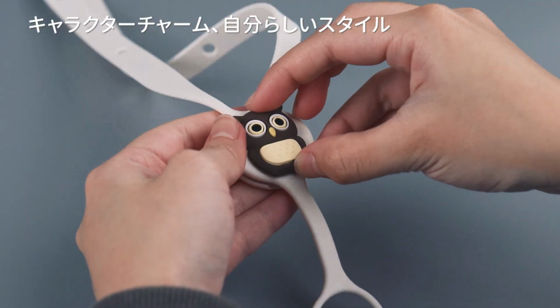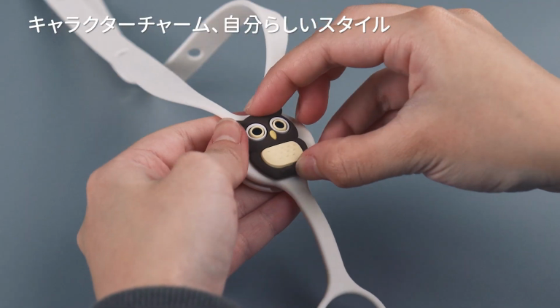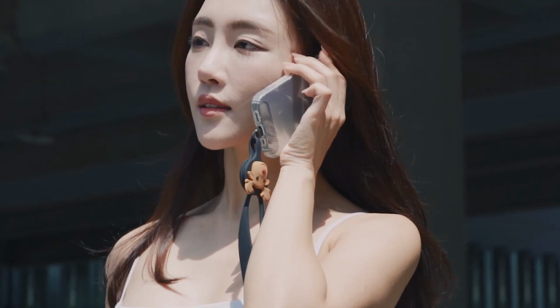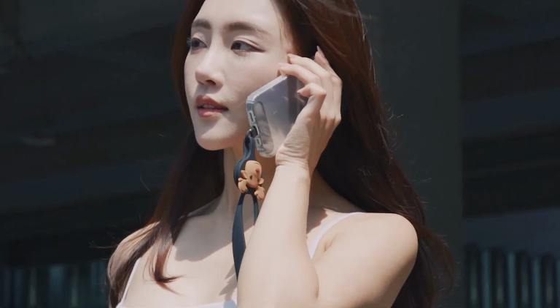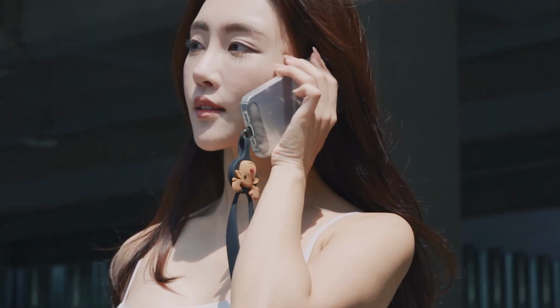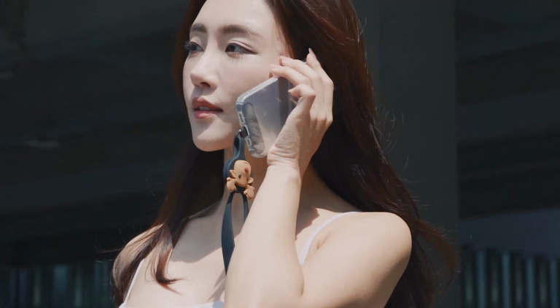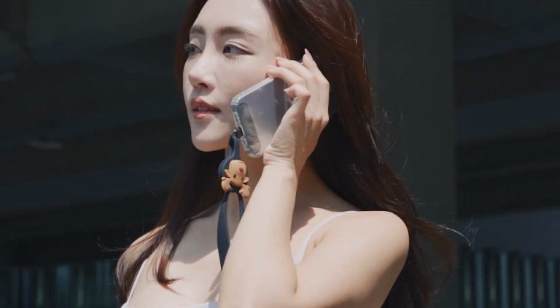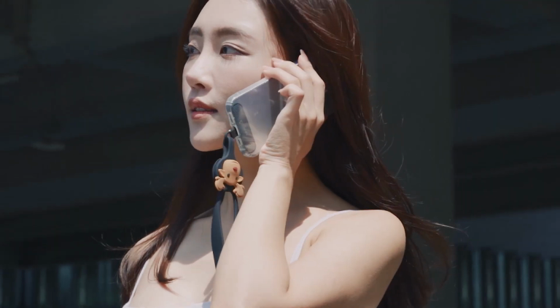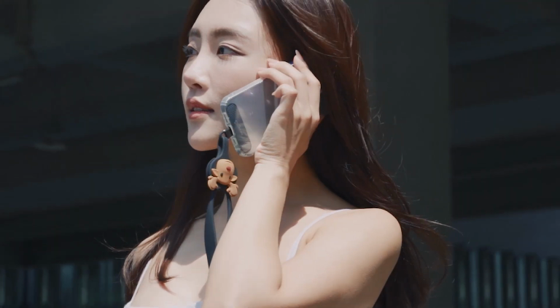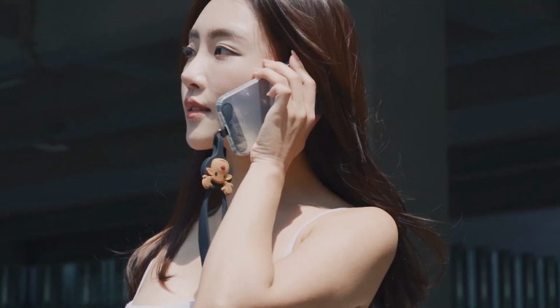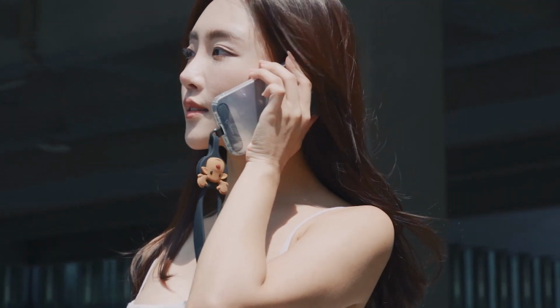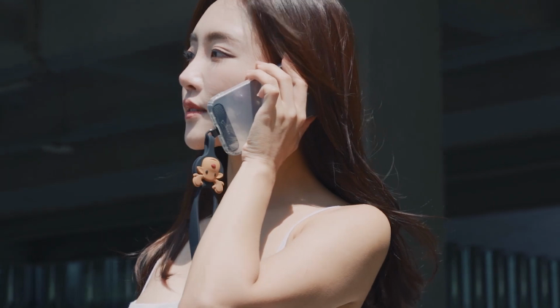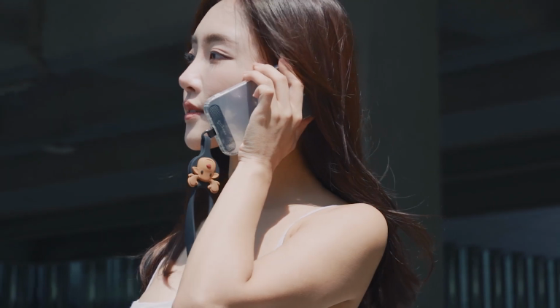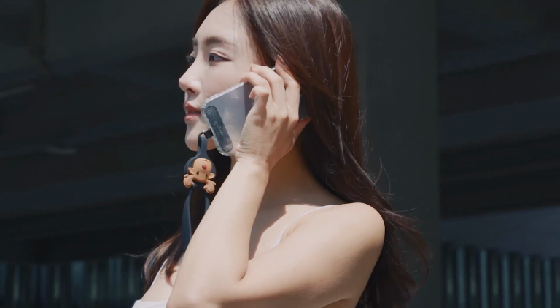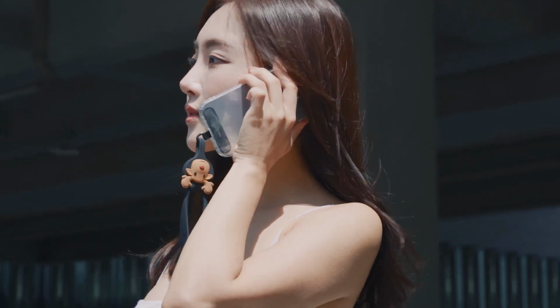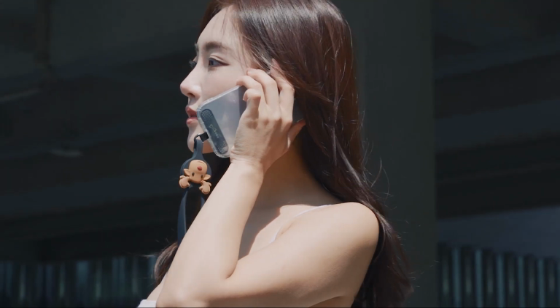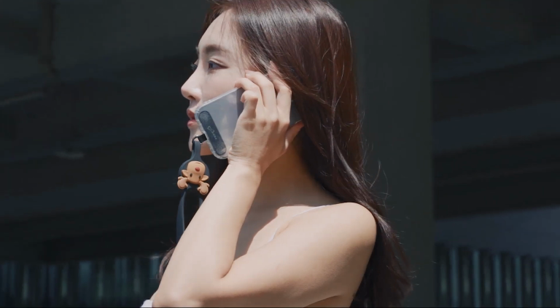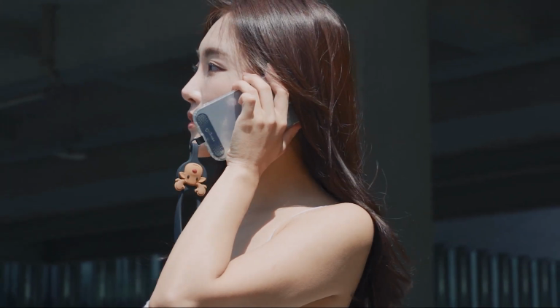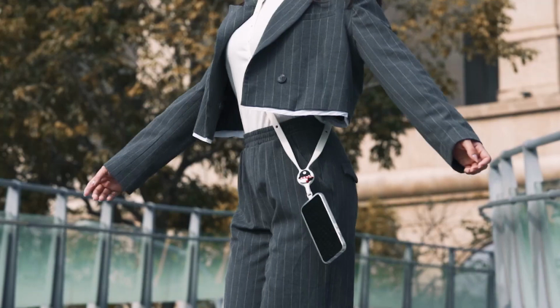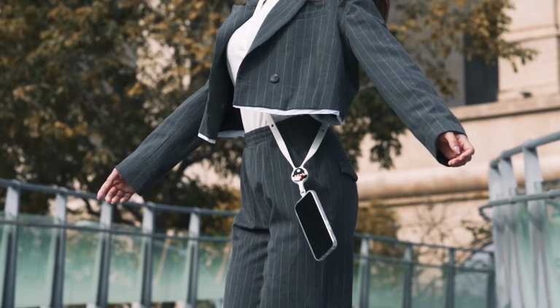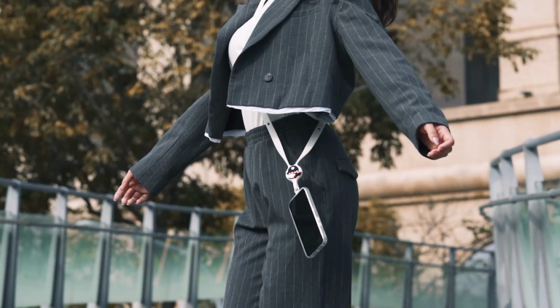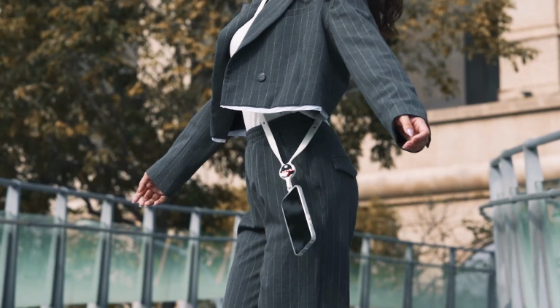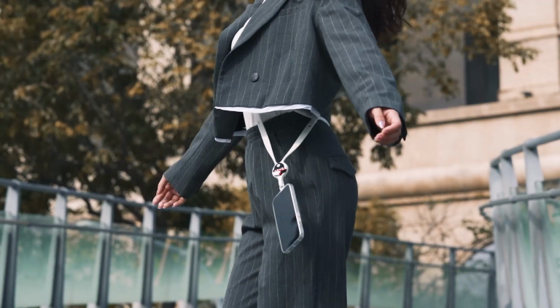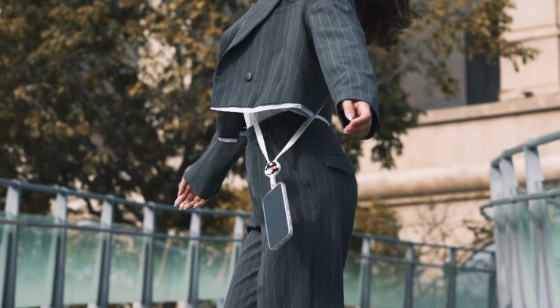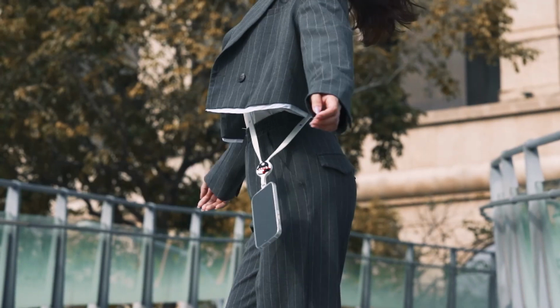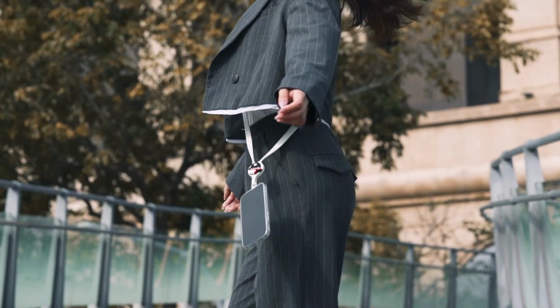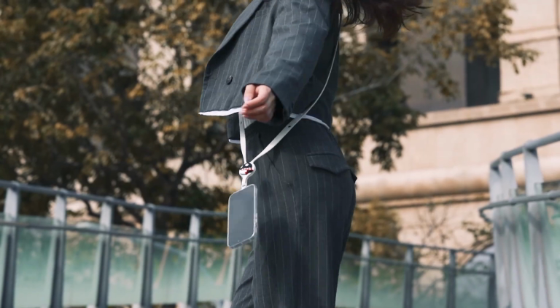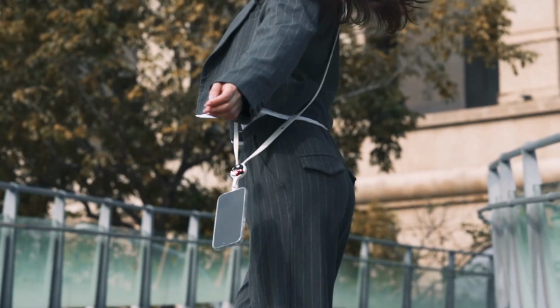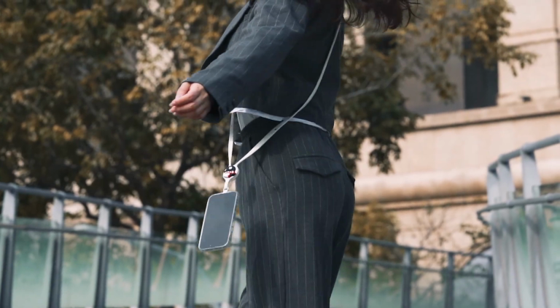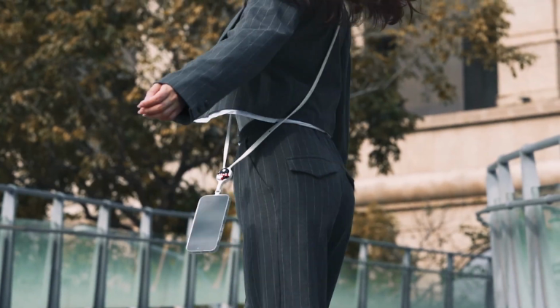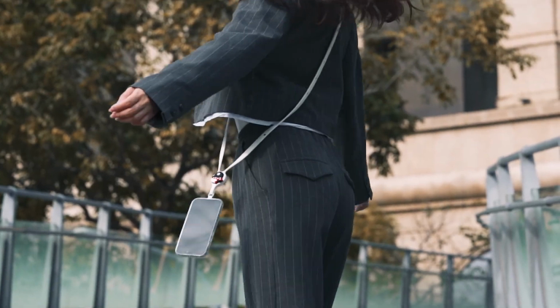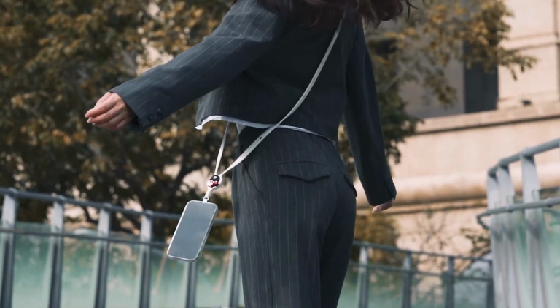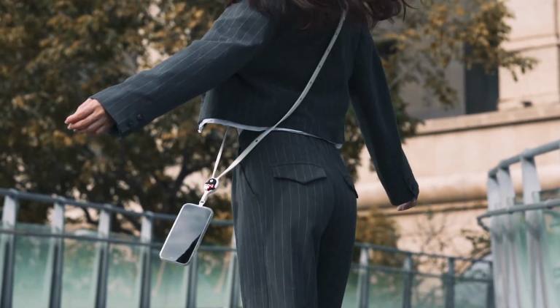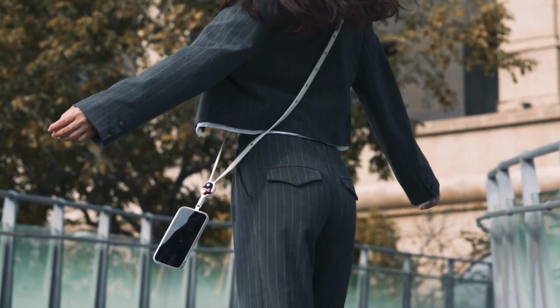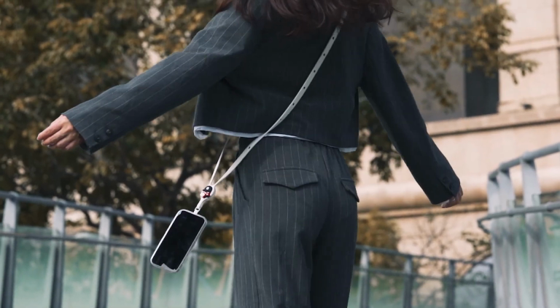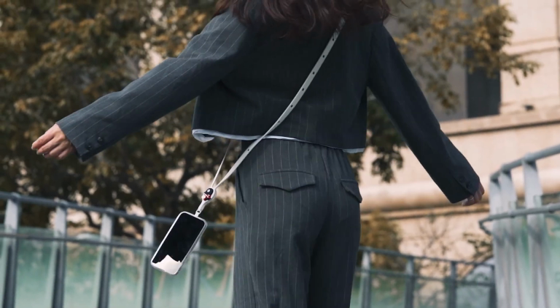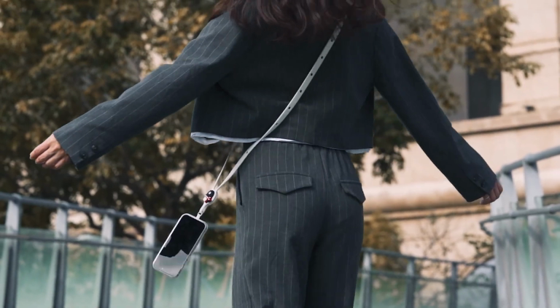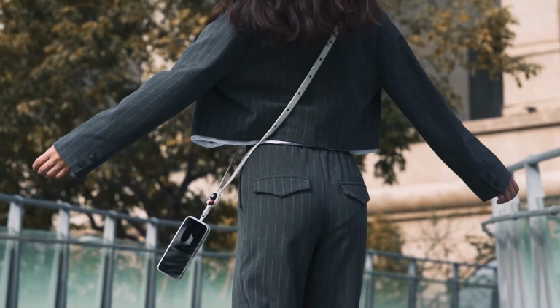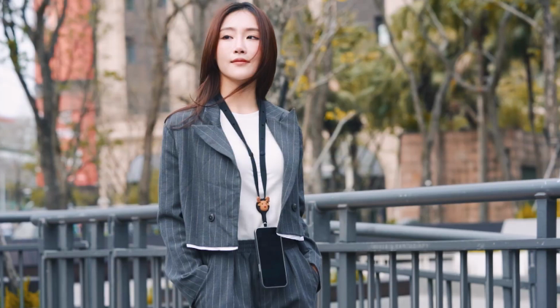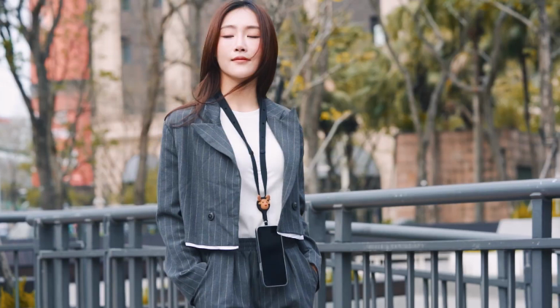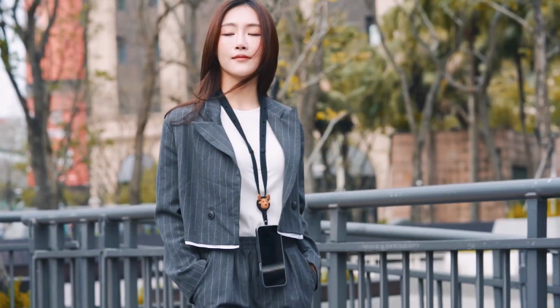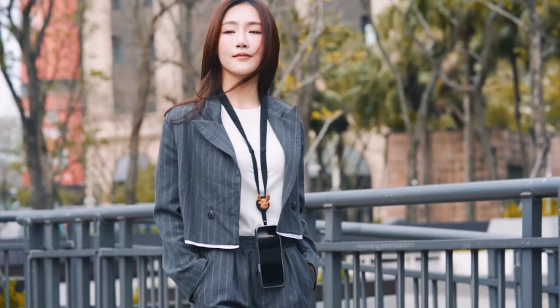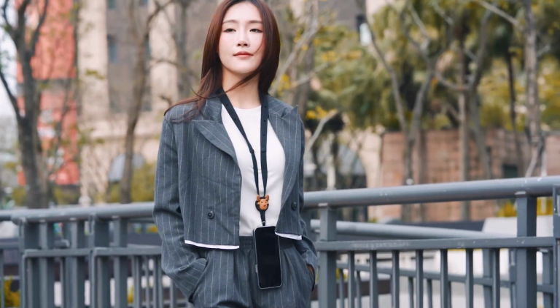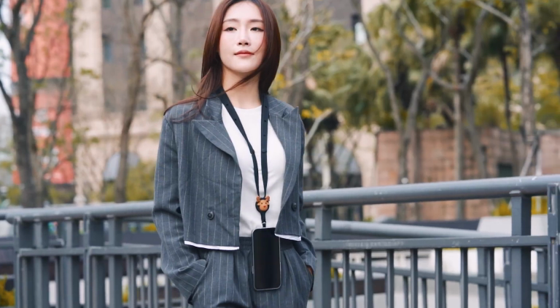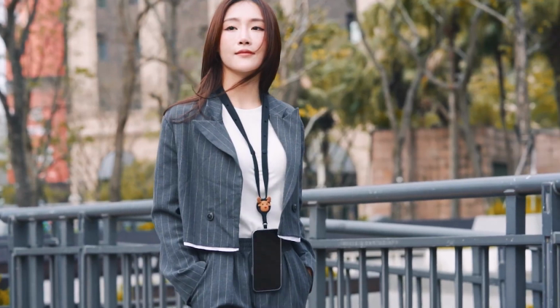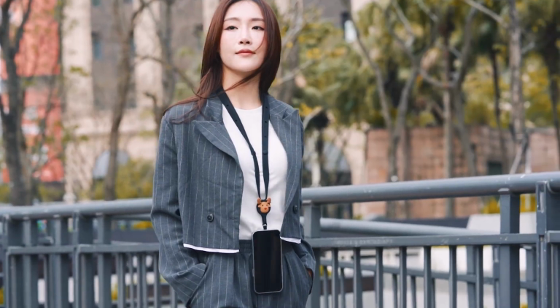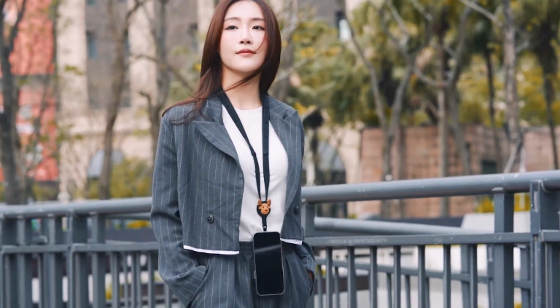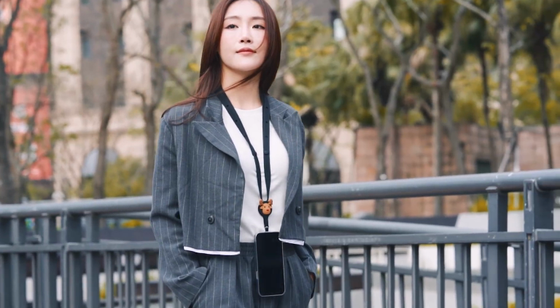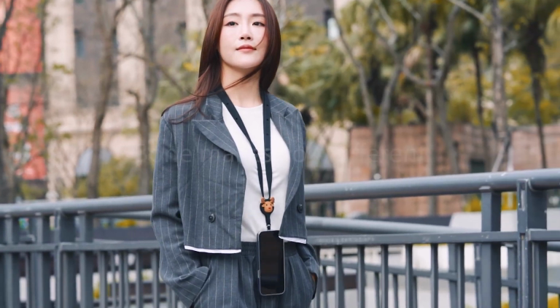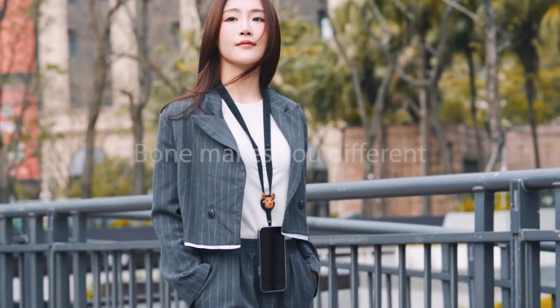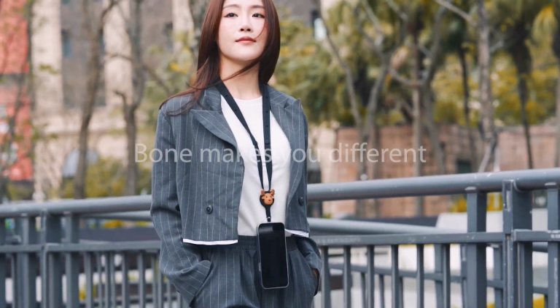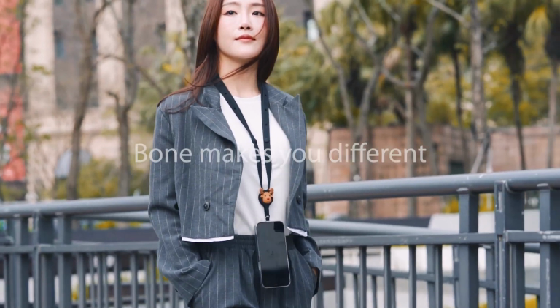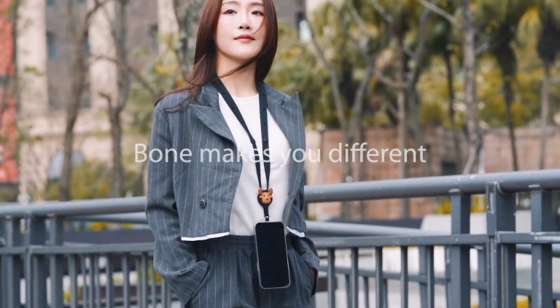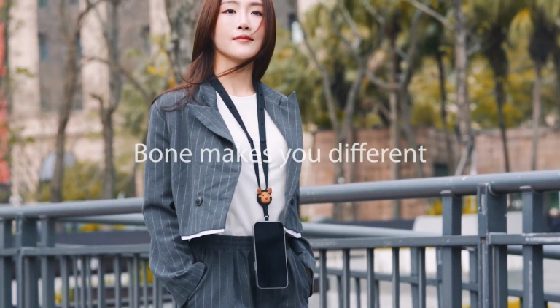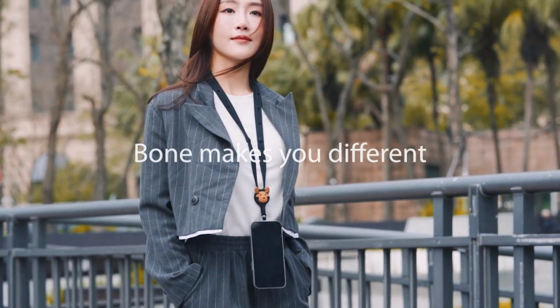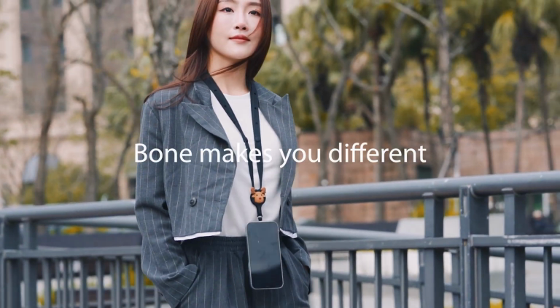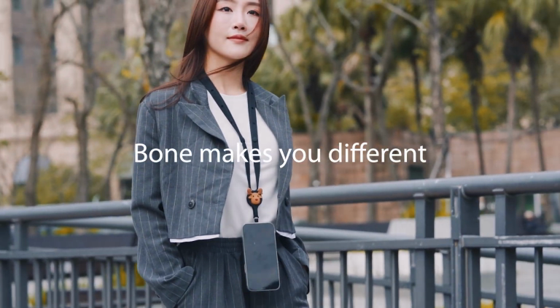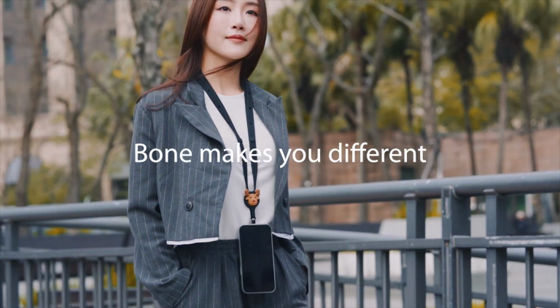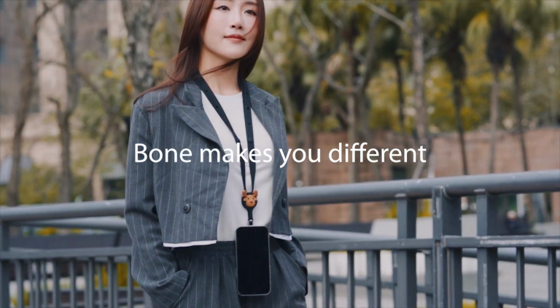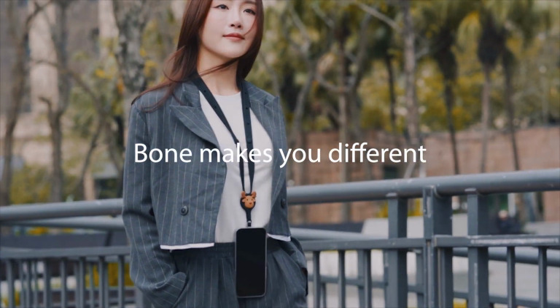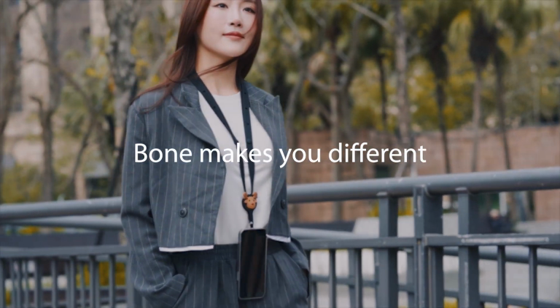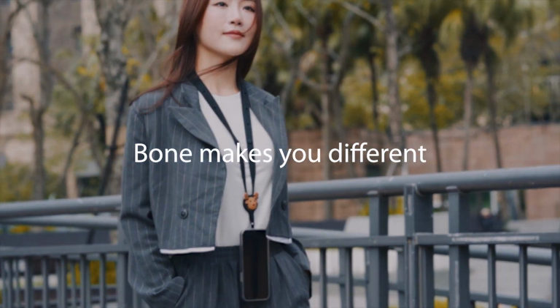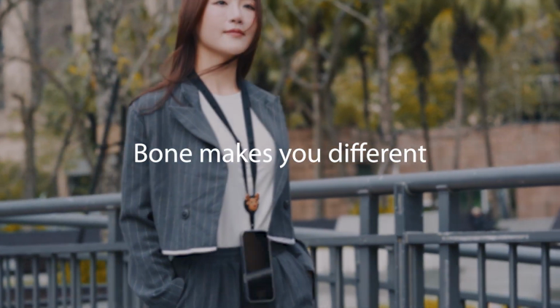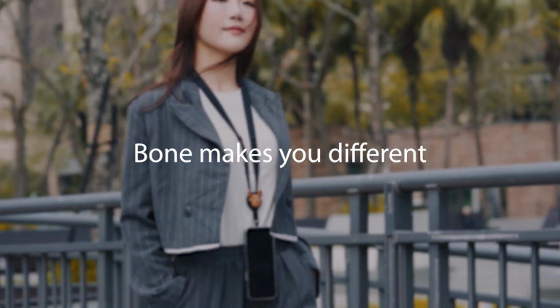Free your hands, relax without burden. Phone makes you different.